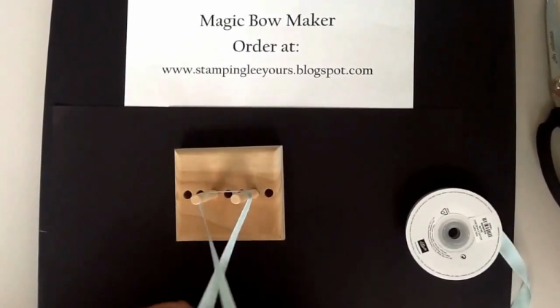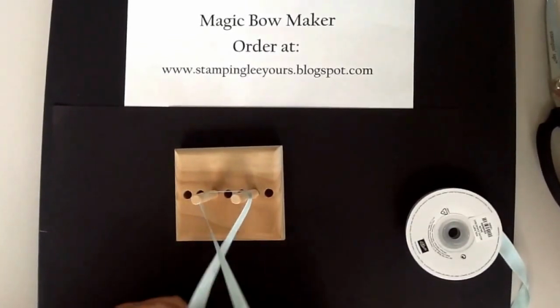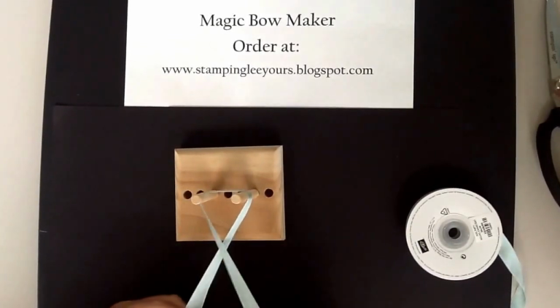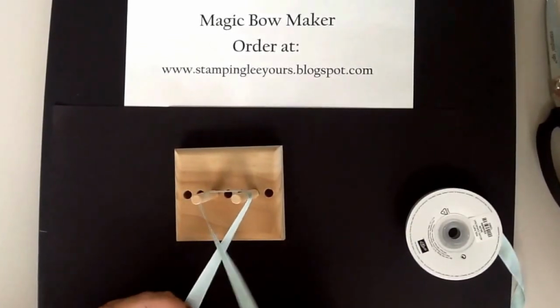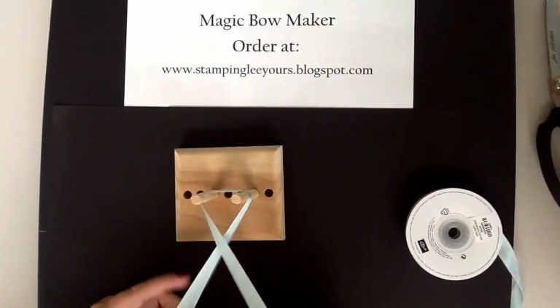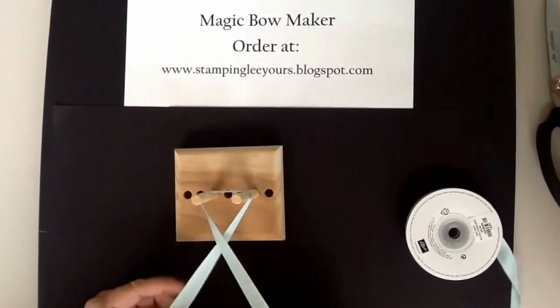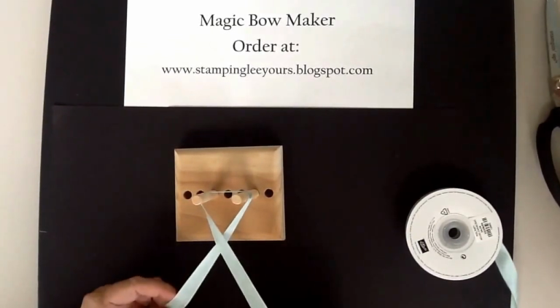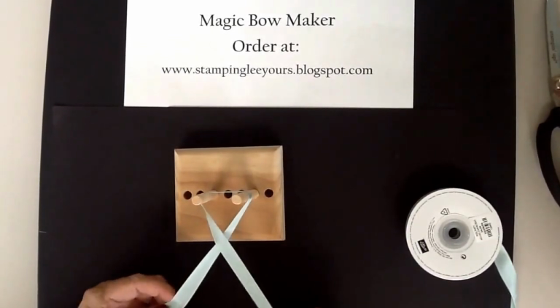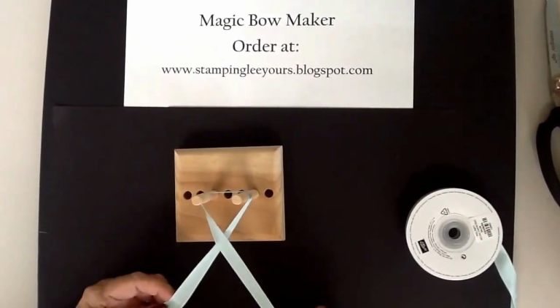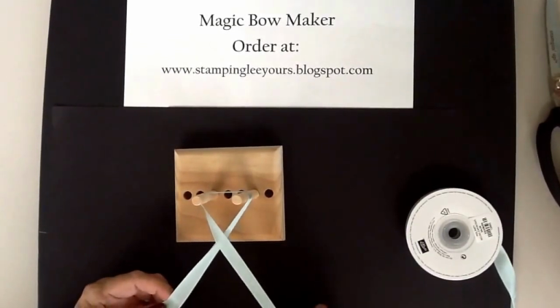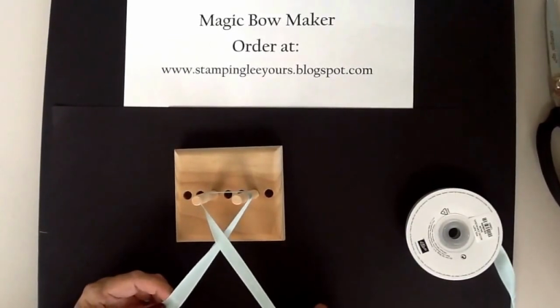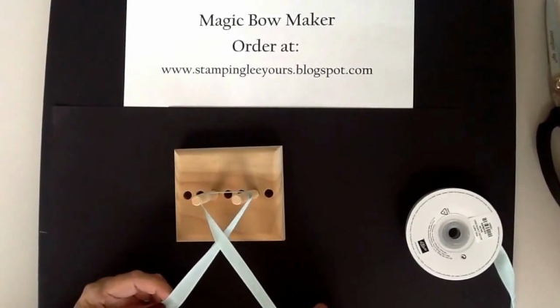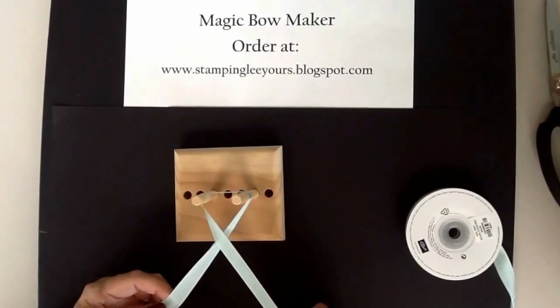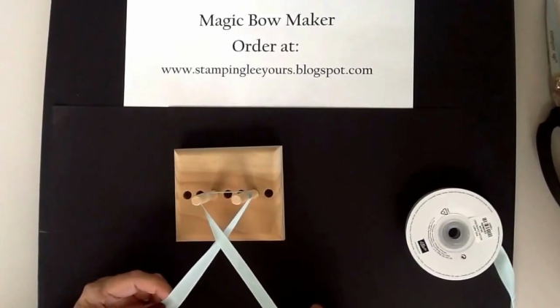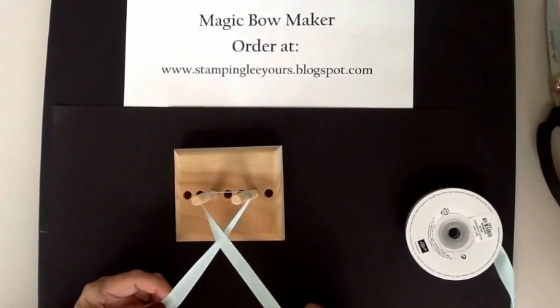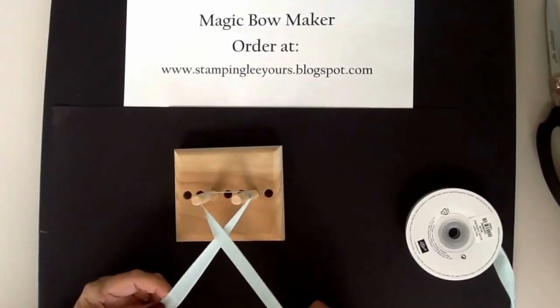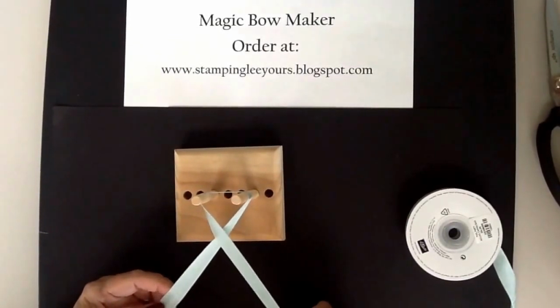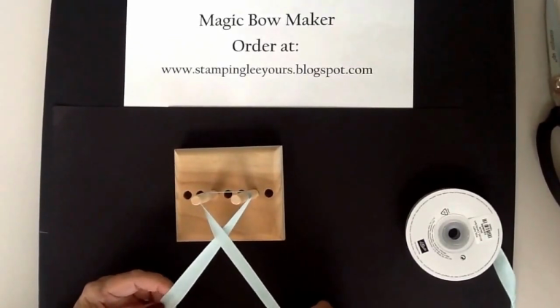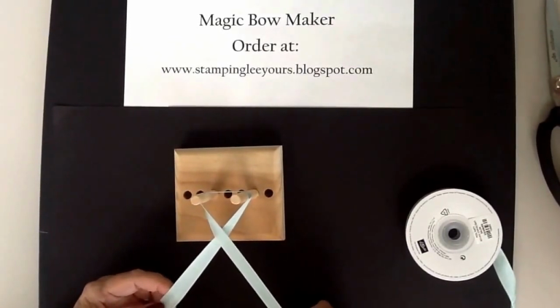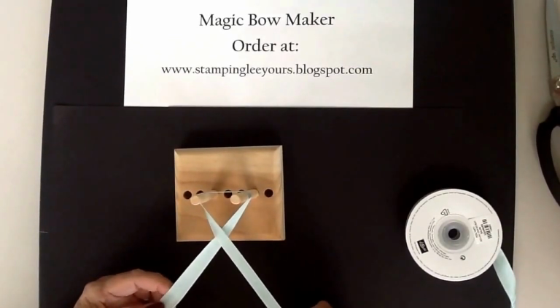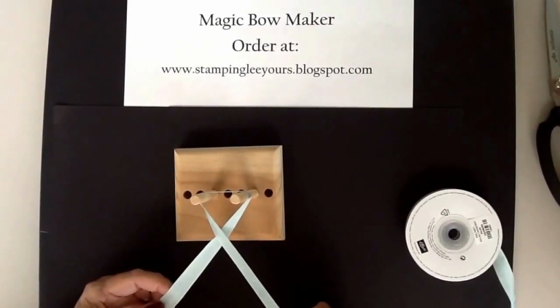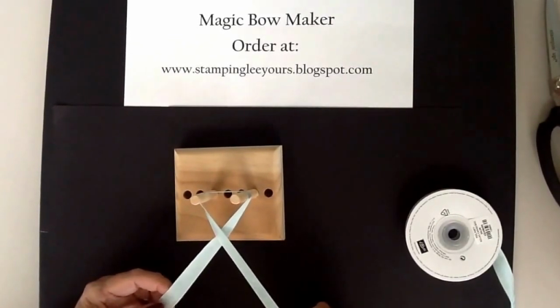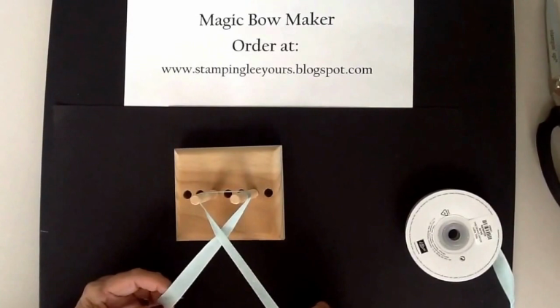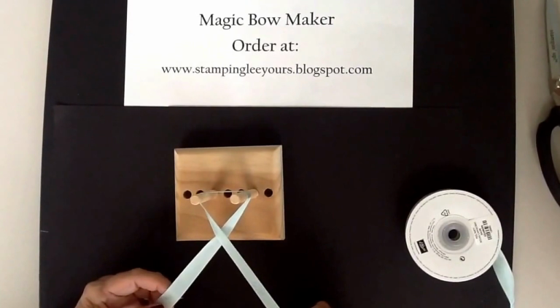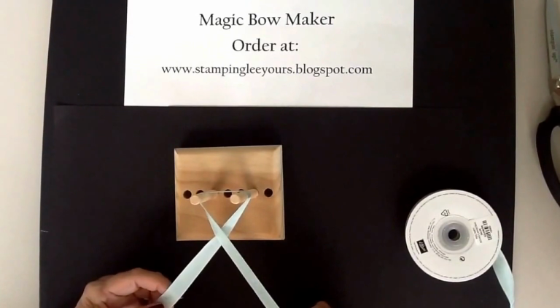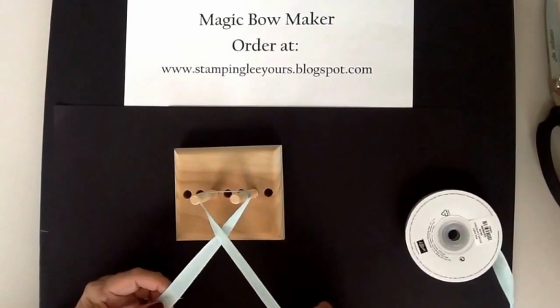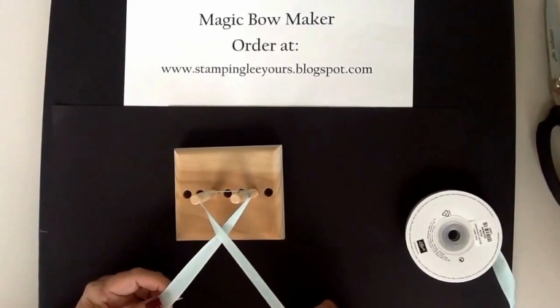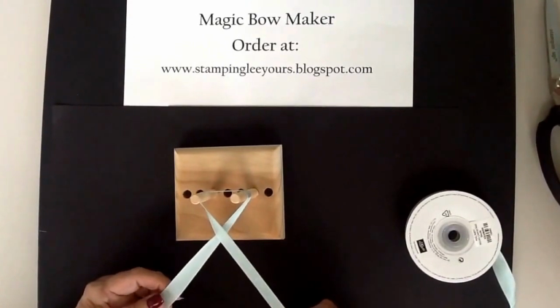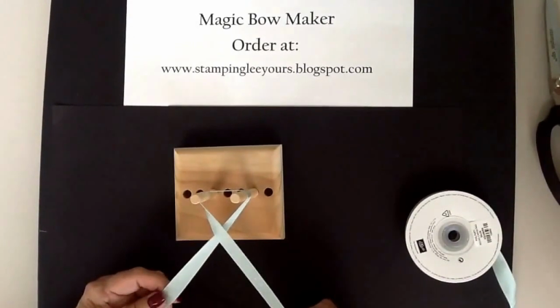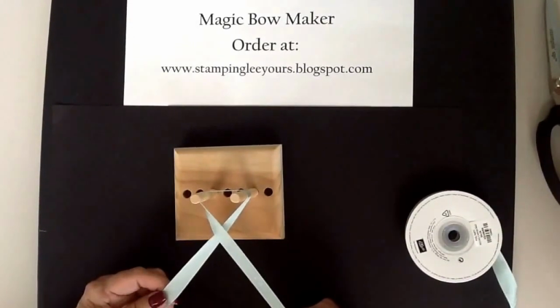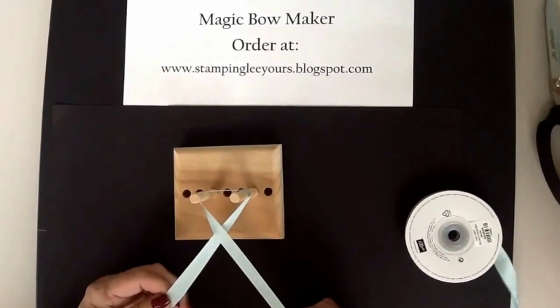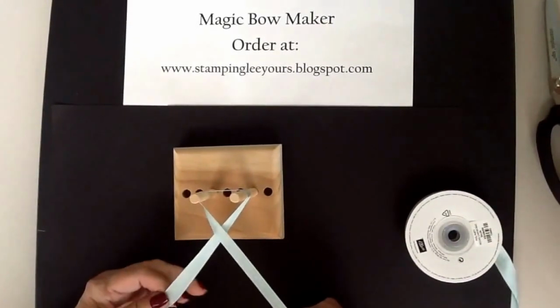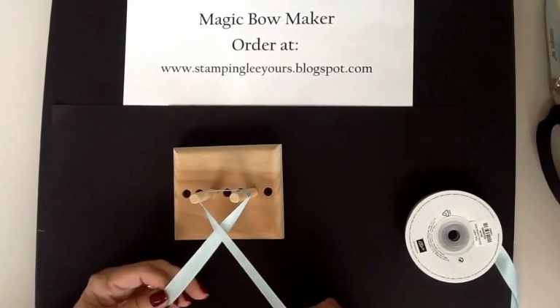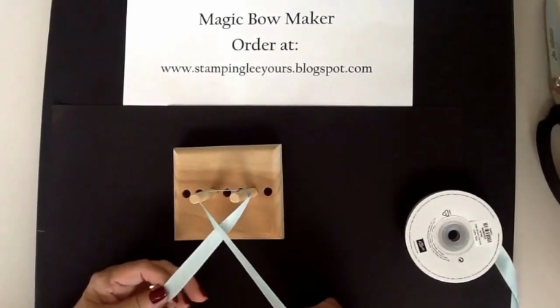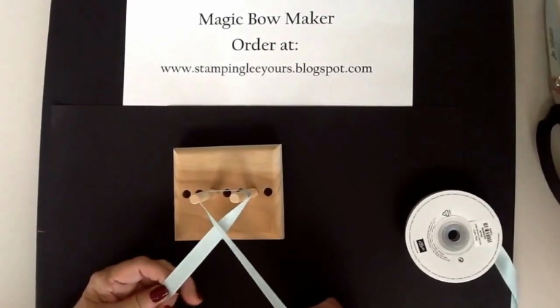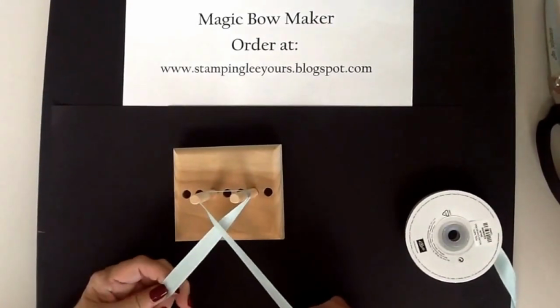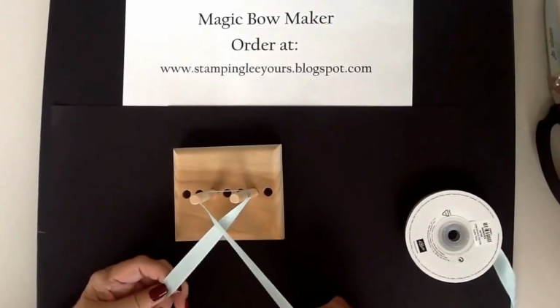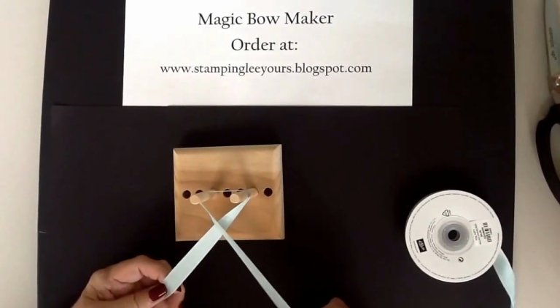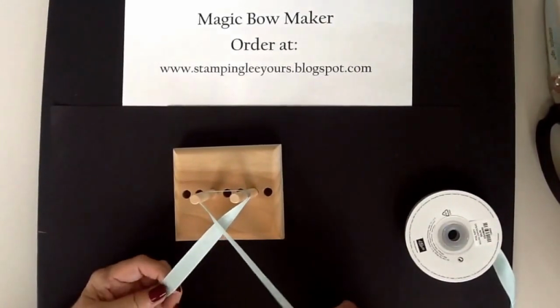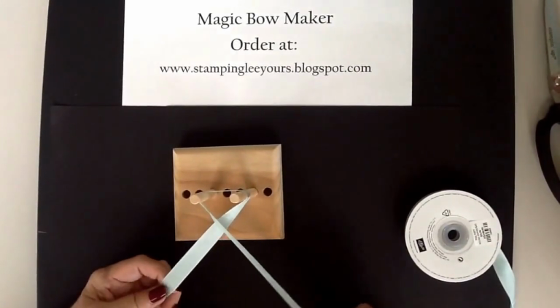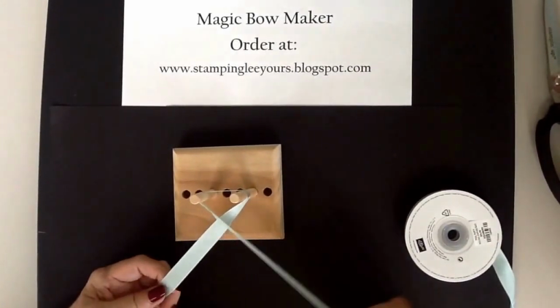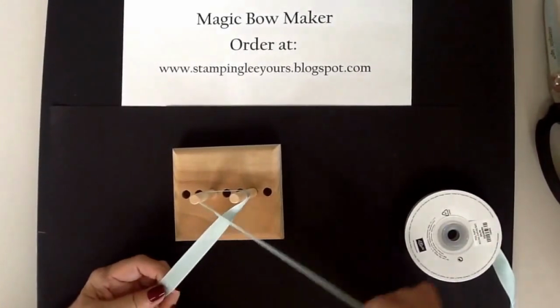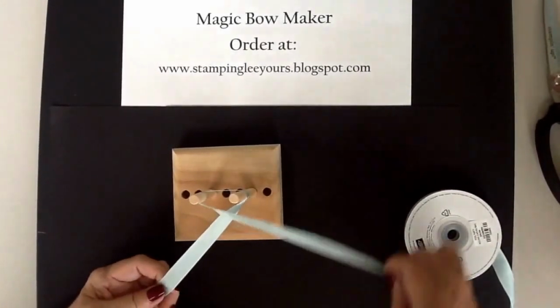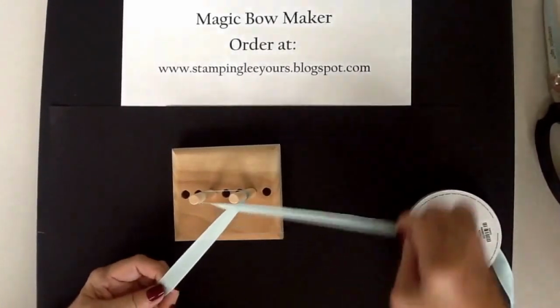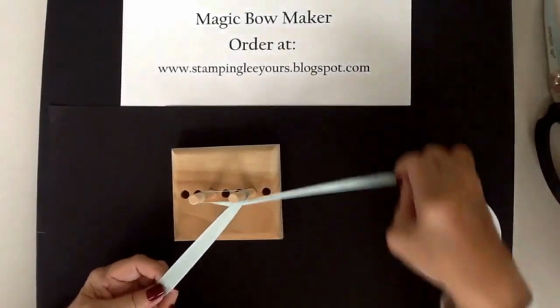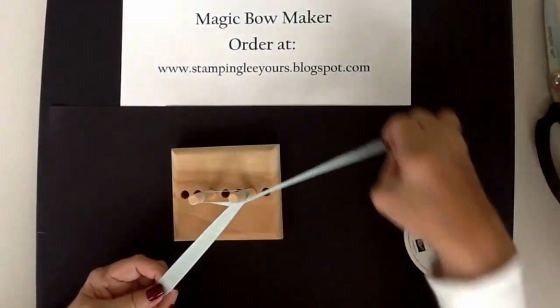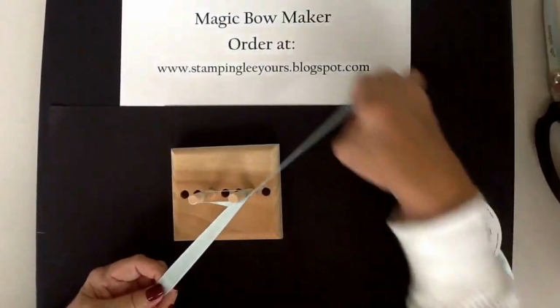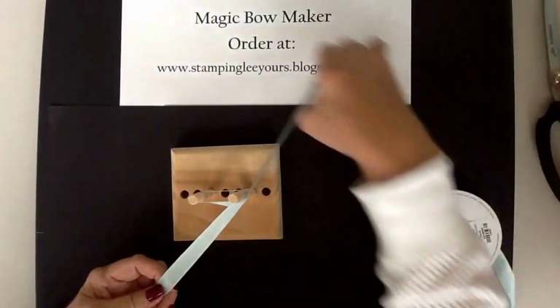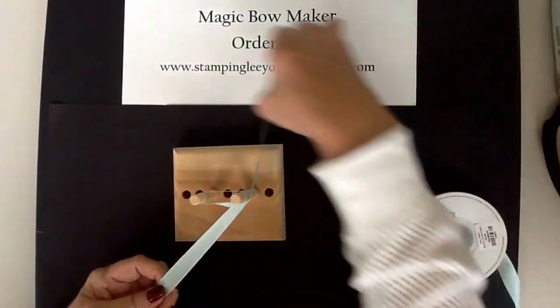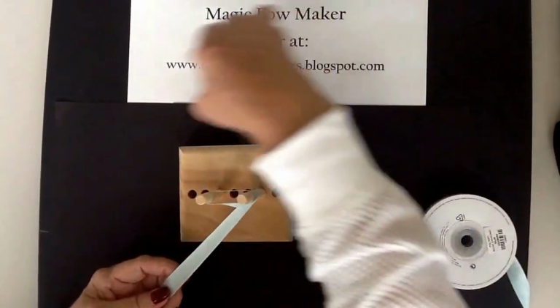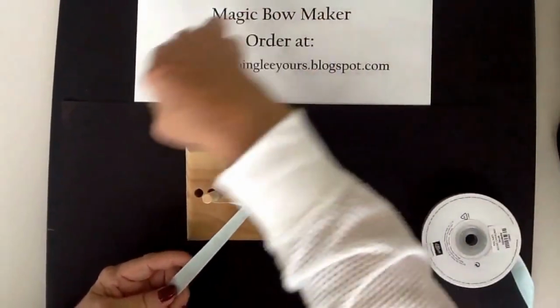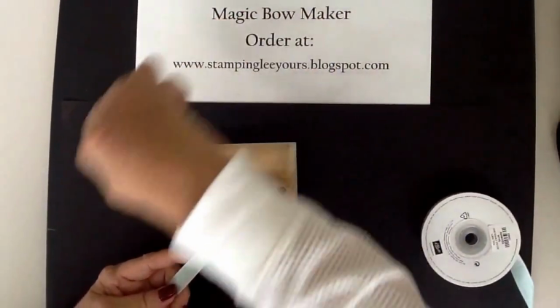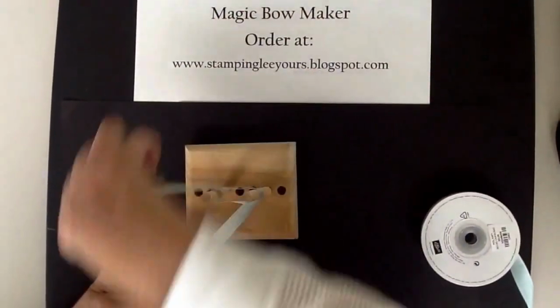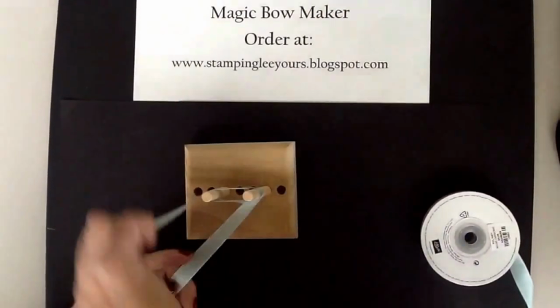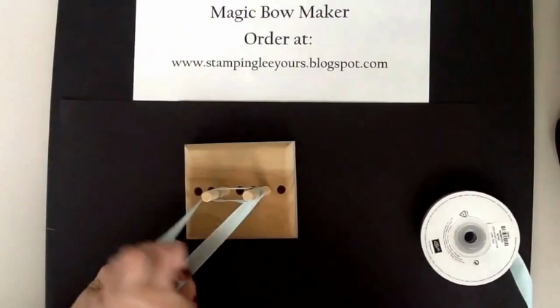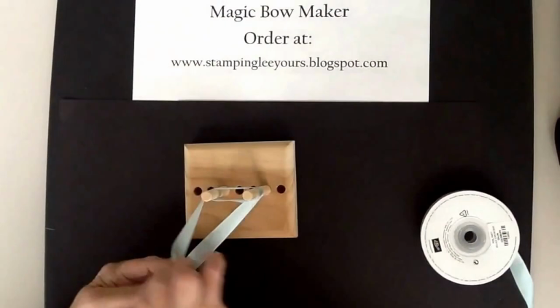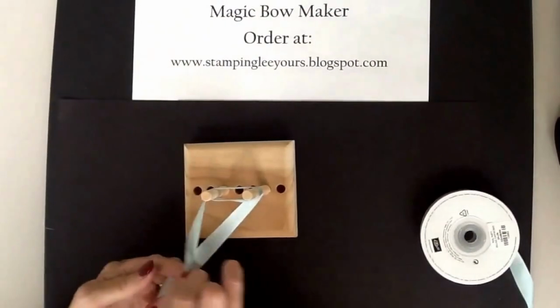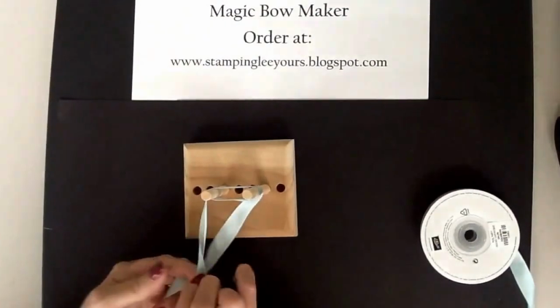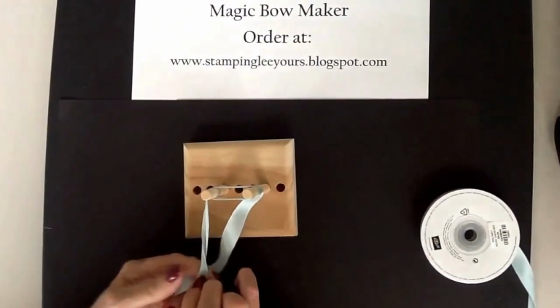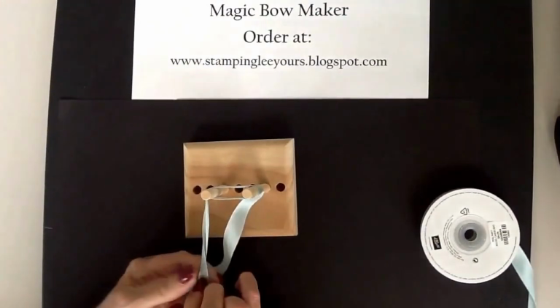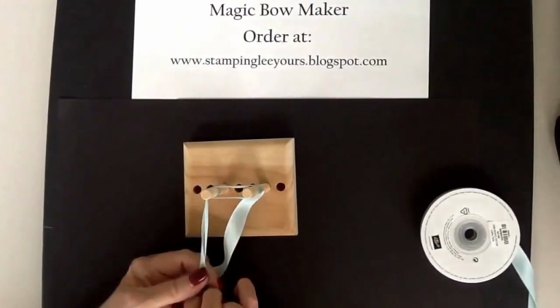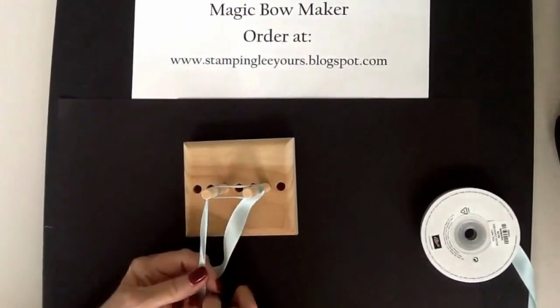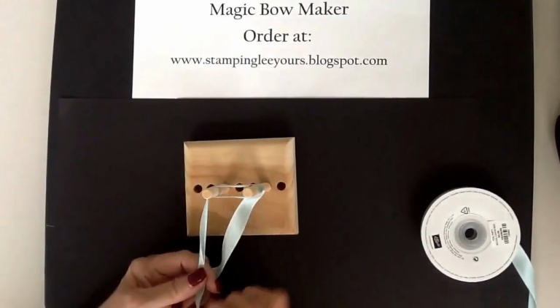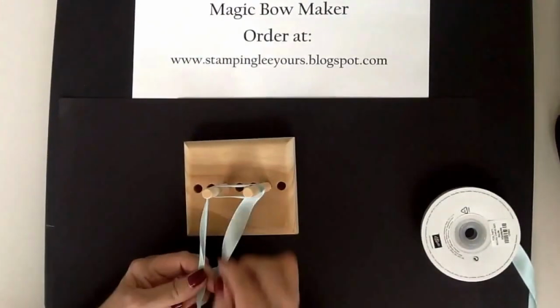Cross over like you would be doing a single bow, but don't tie off. I want you to wrap that ribbon around one more time.